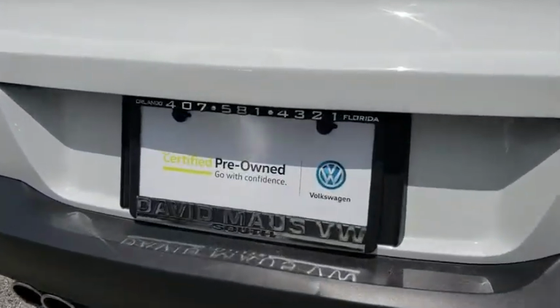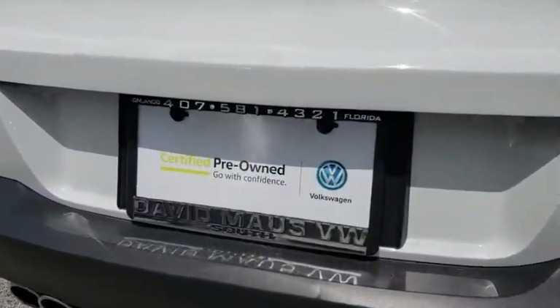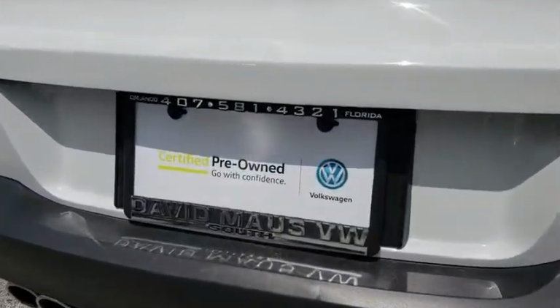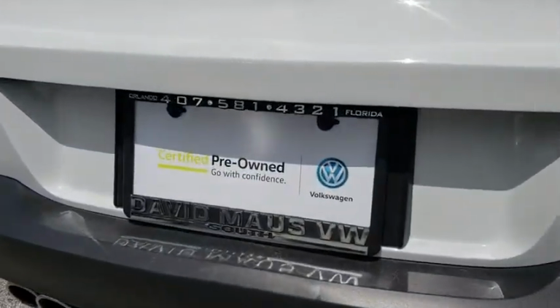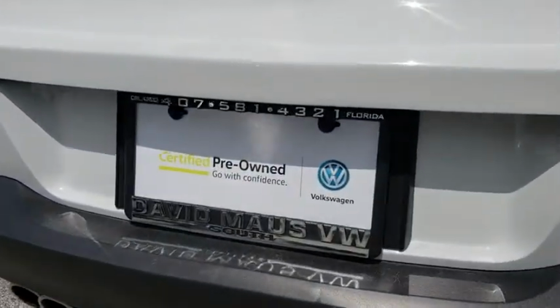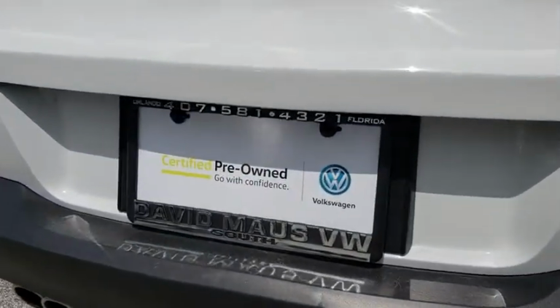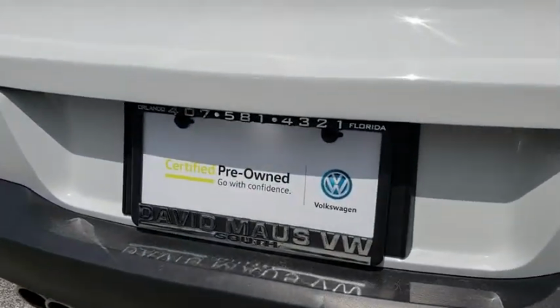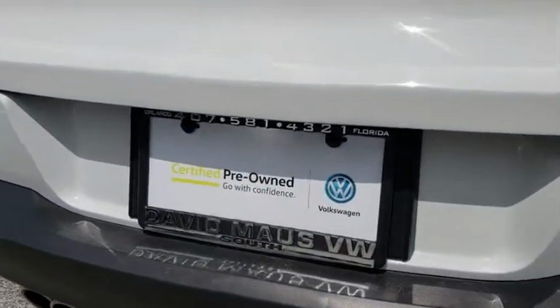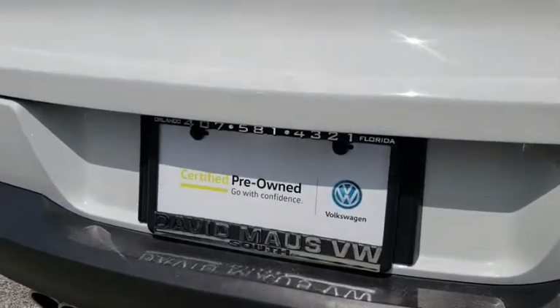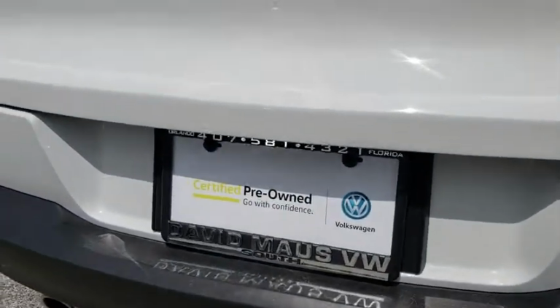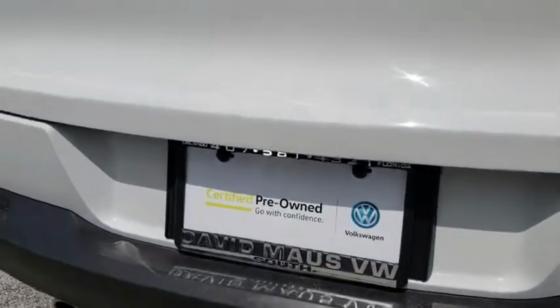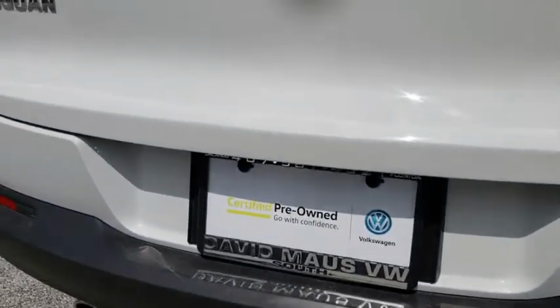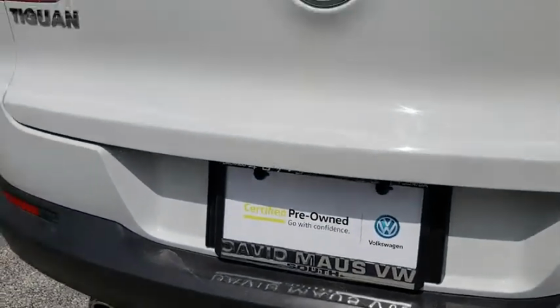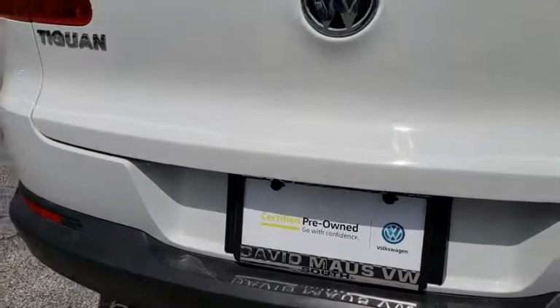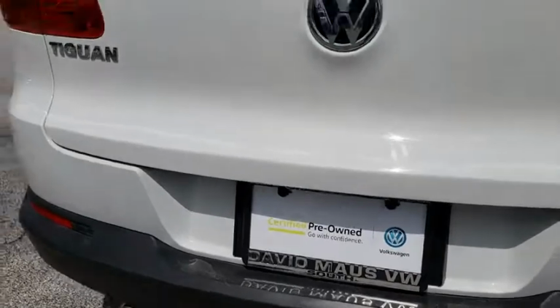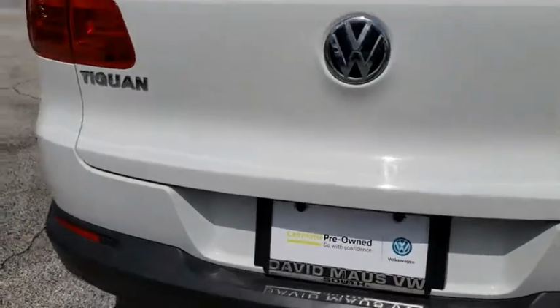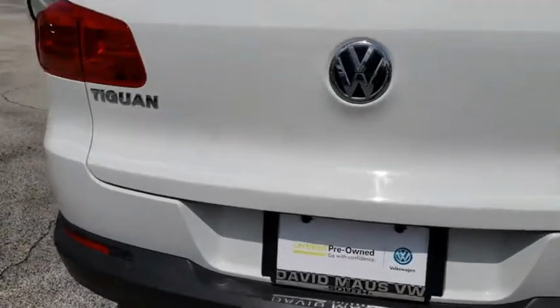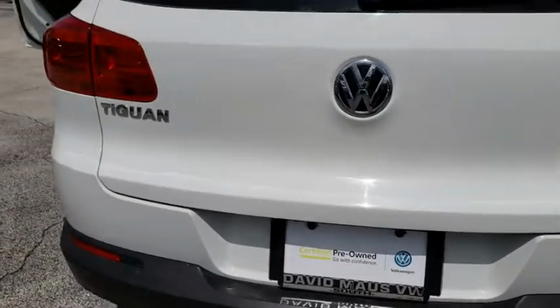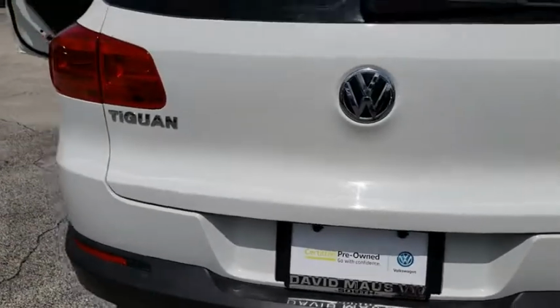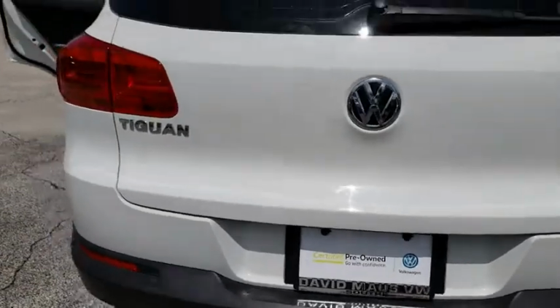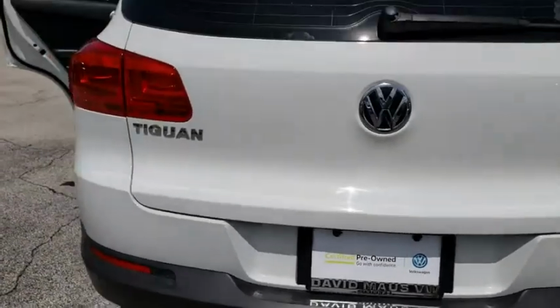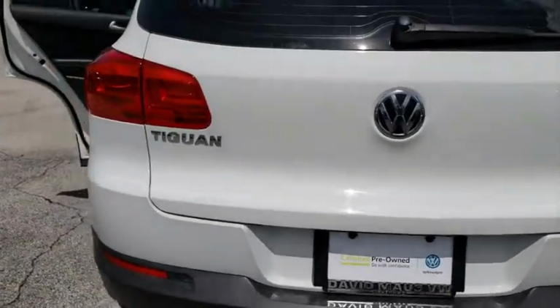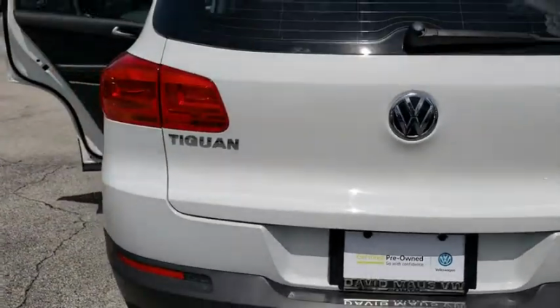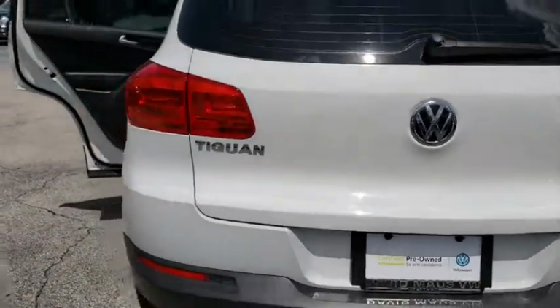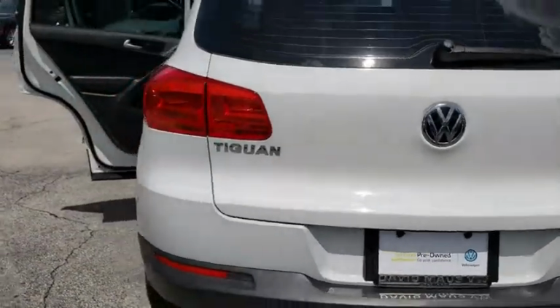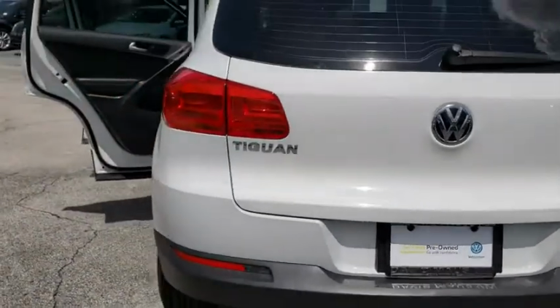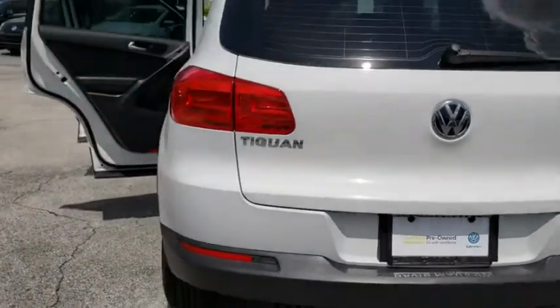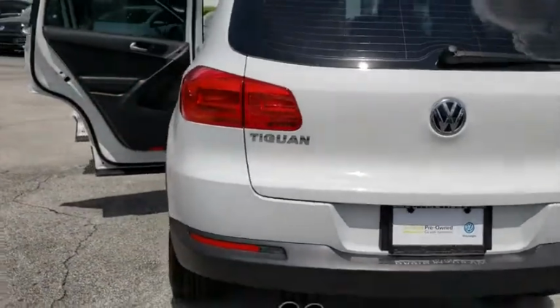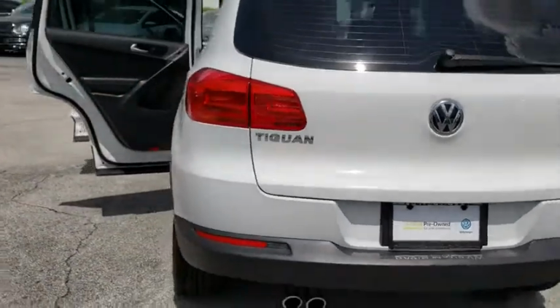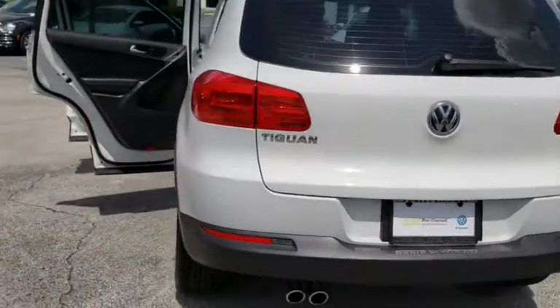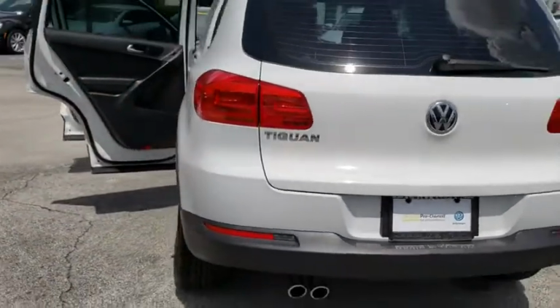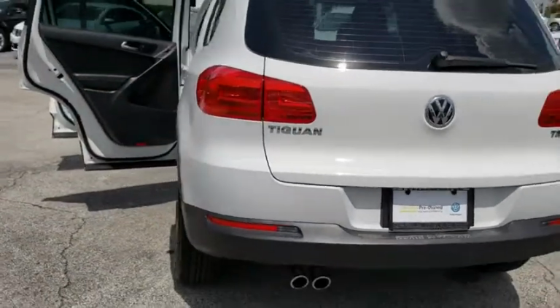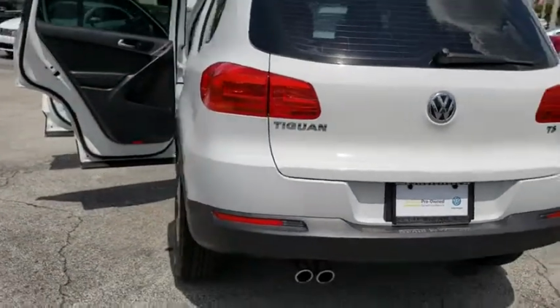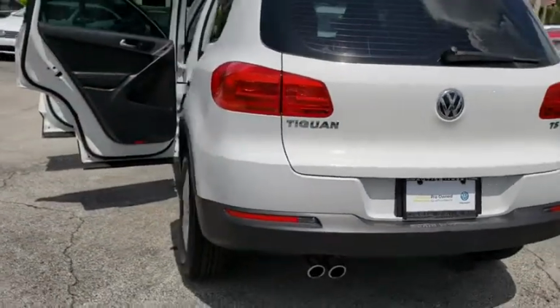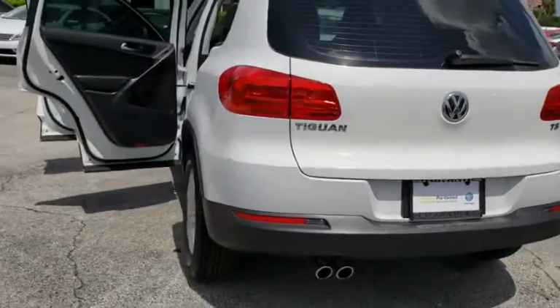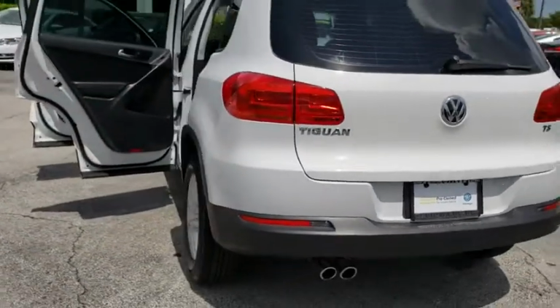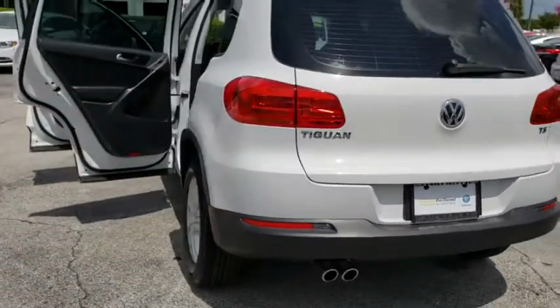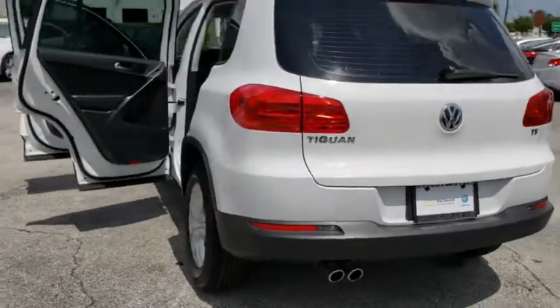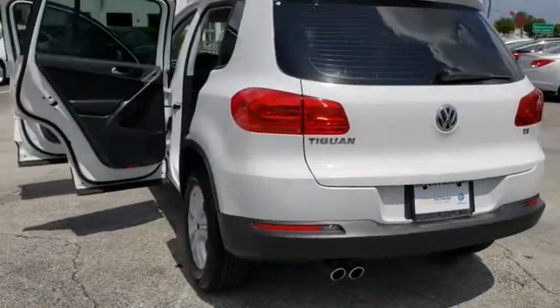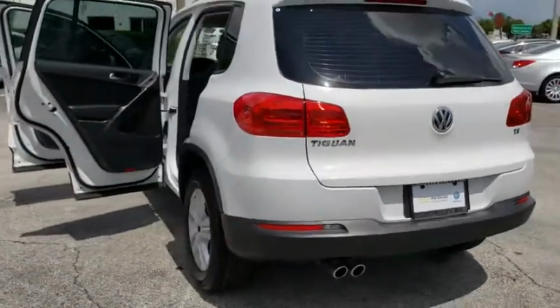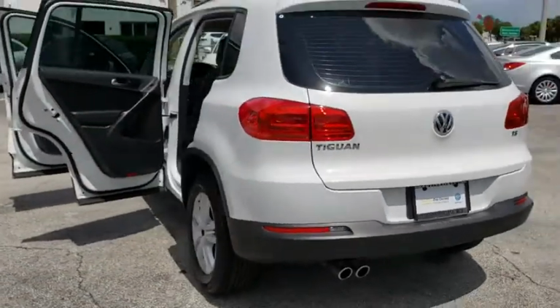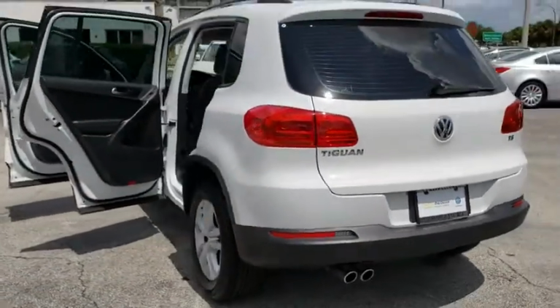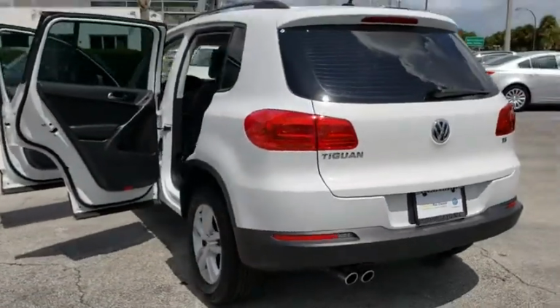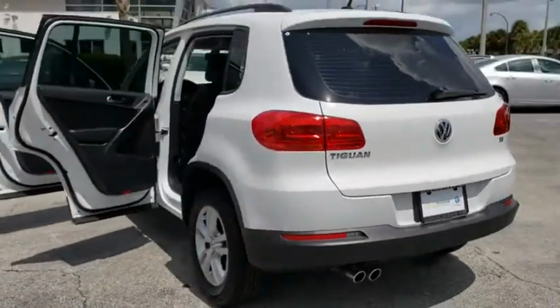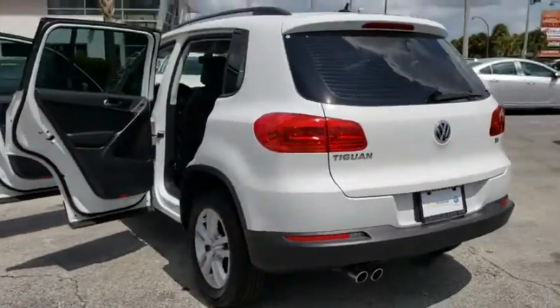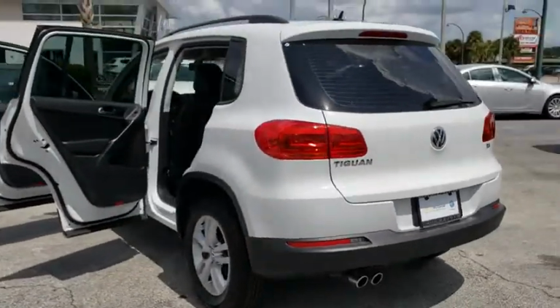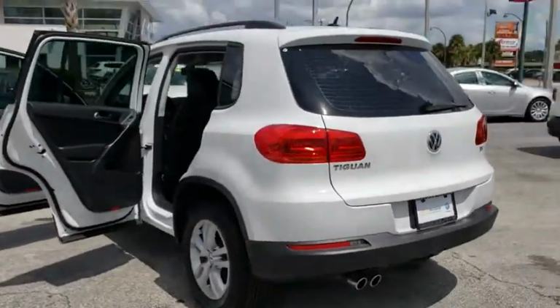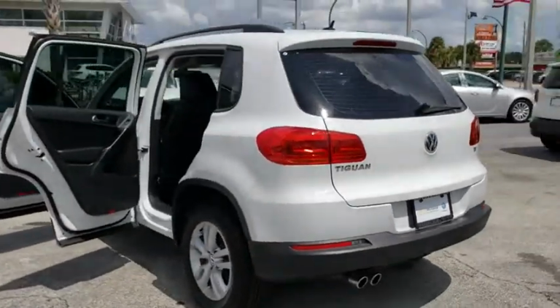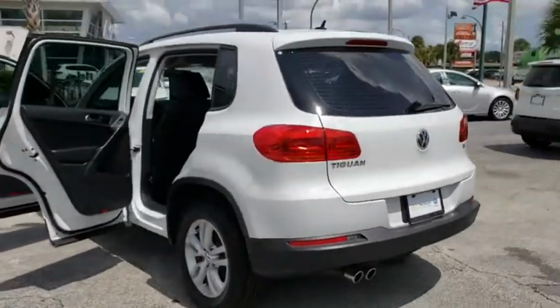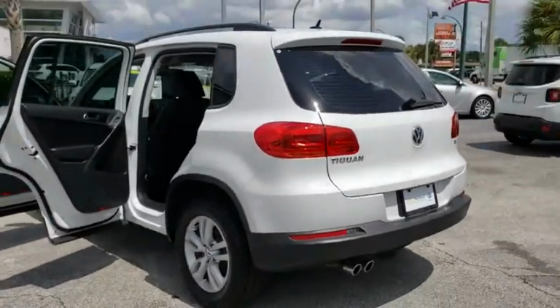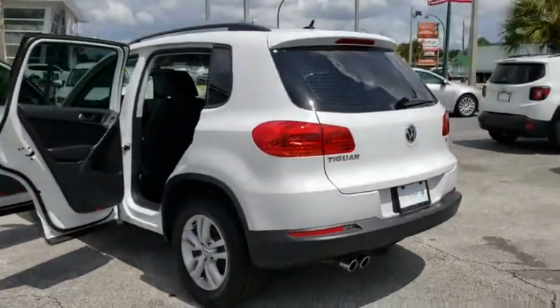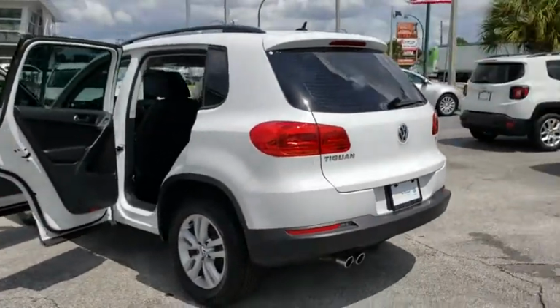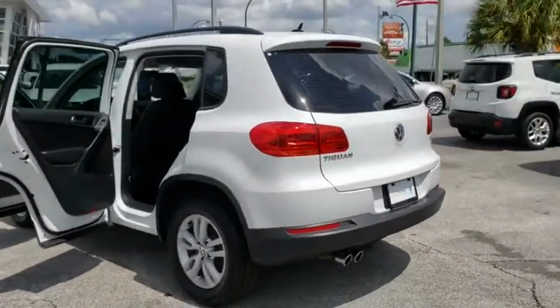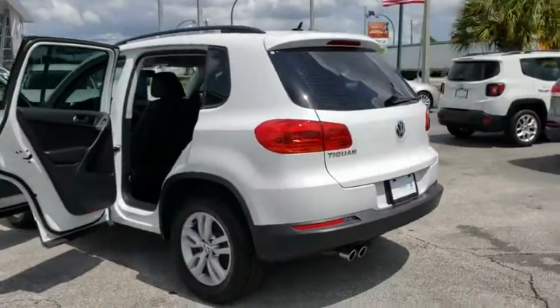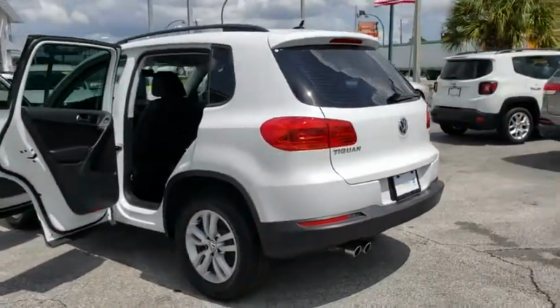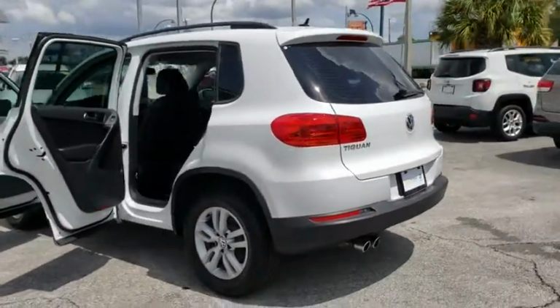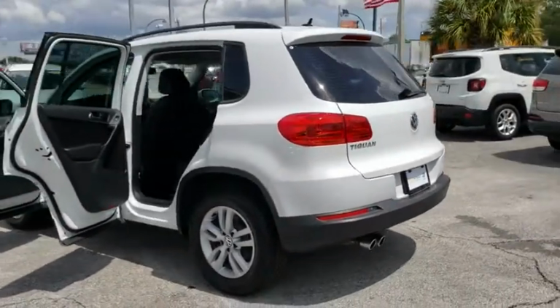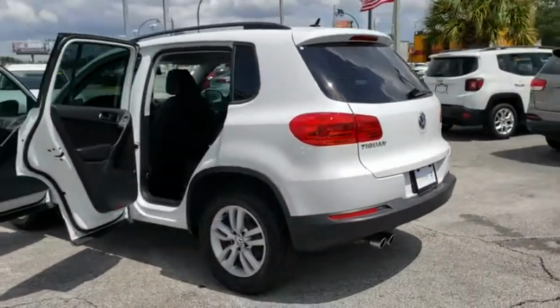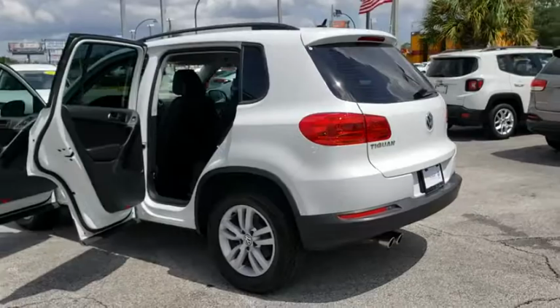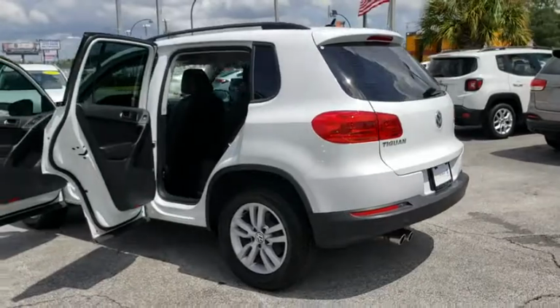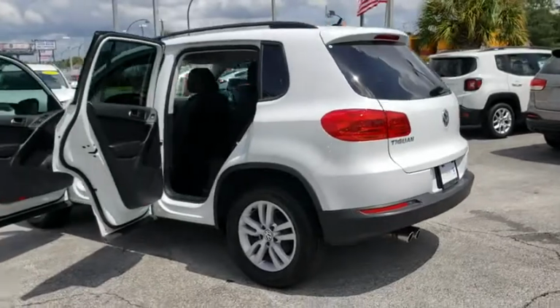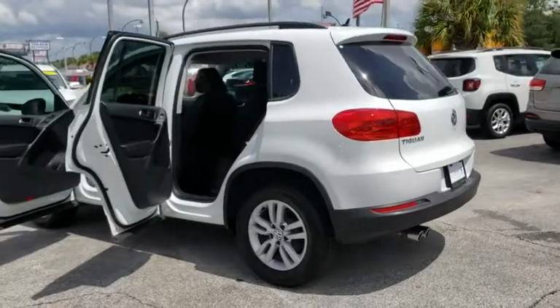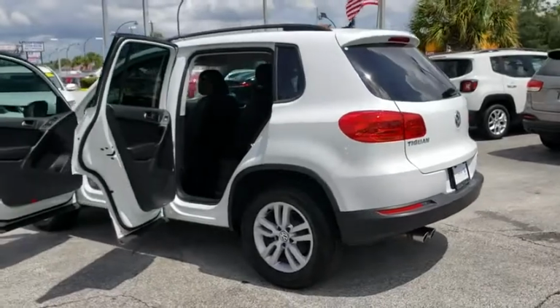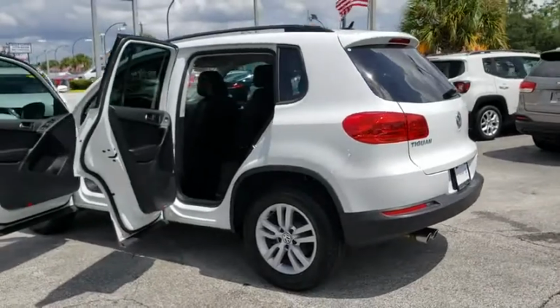One owner. Four-wheel disc brakes. Center armrest. Eight speakers. Electronic stability control. Security system.